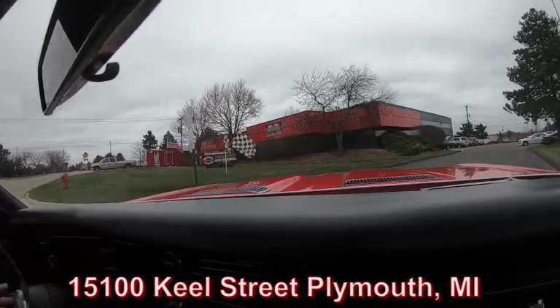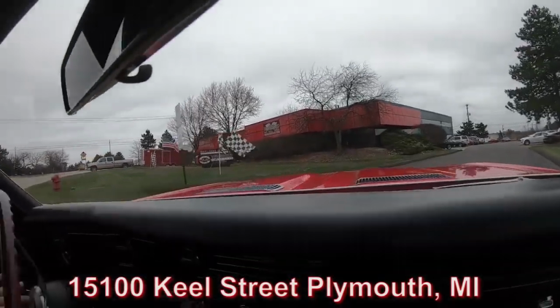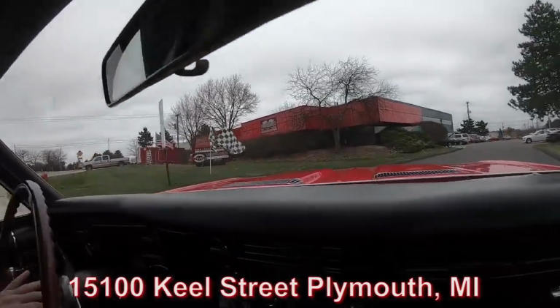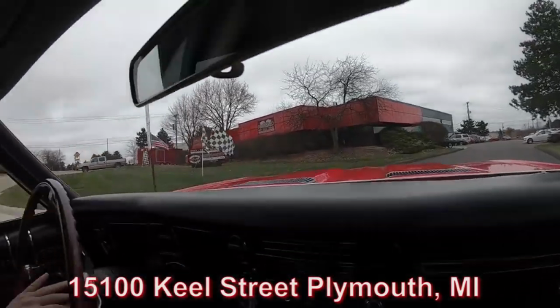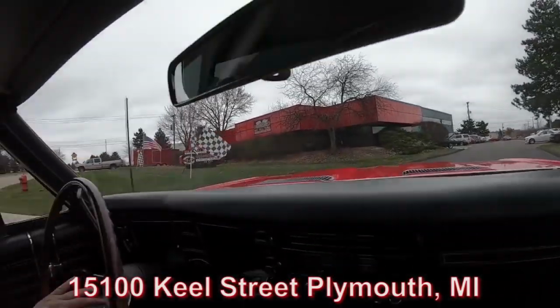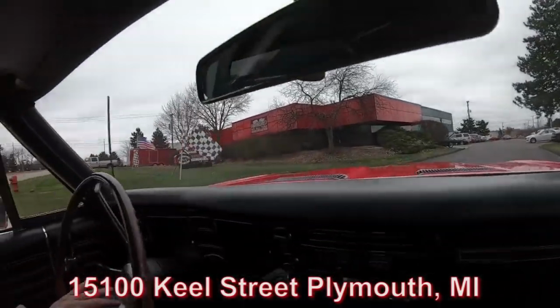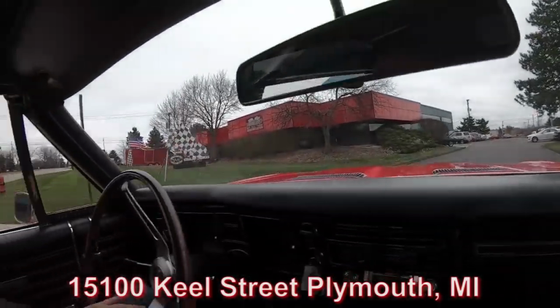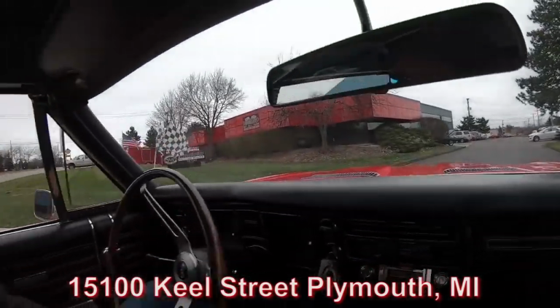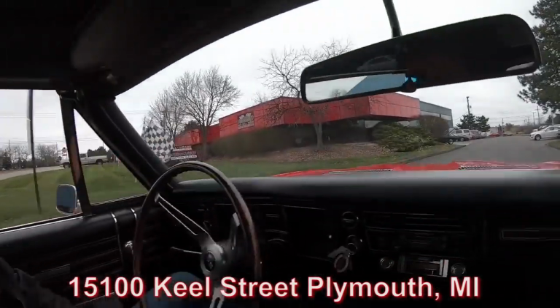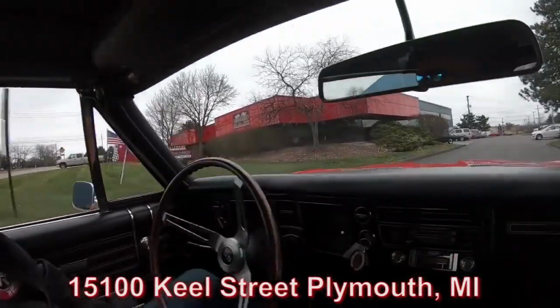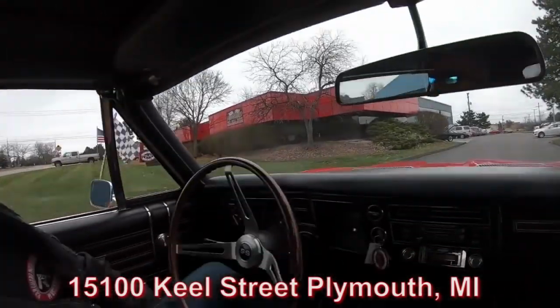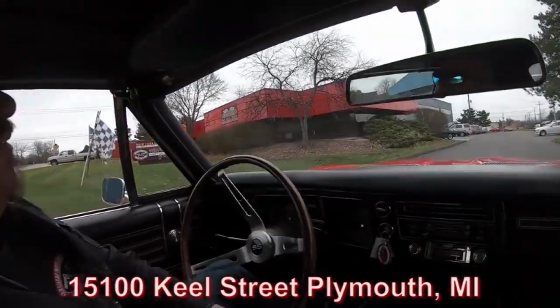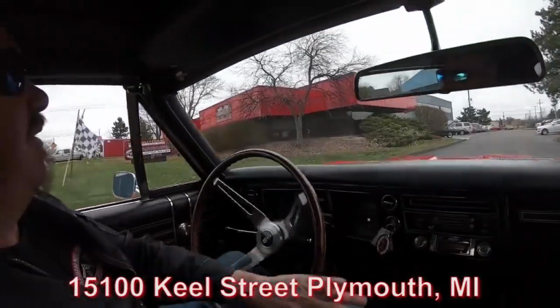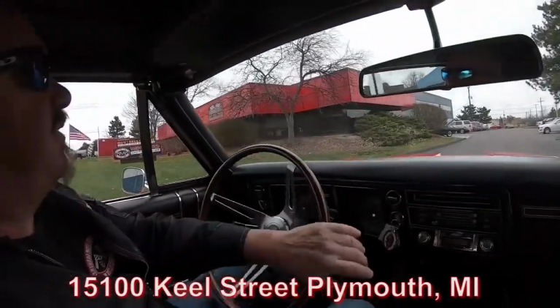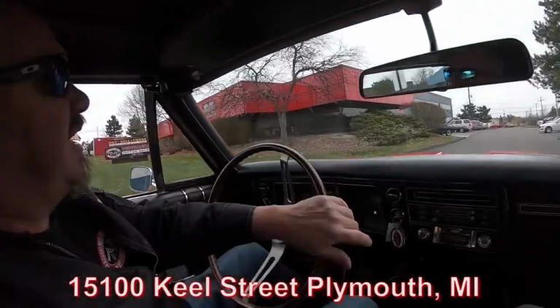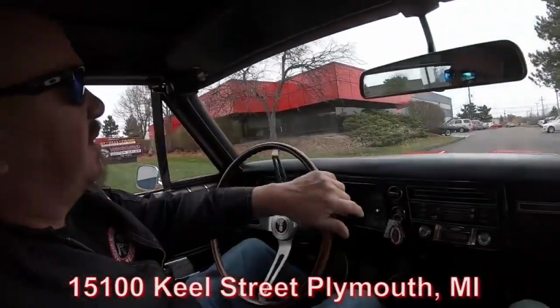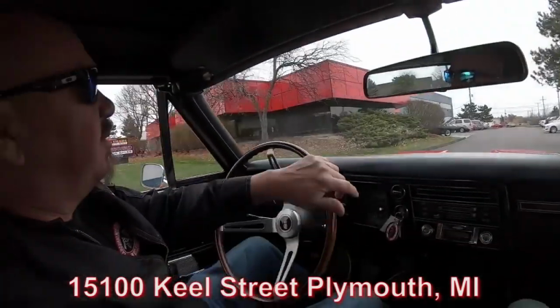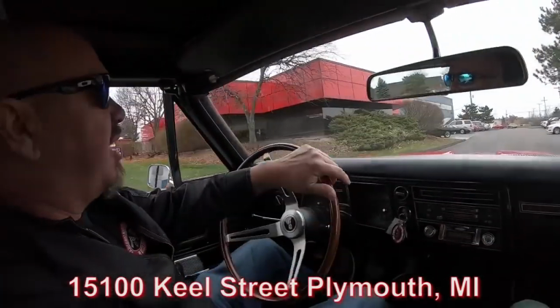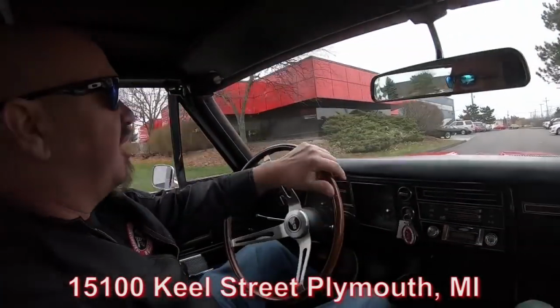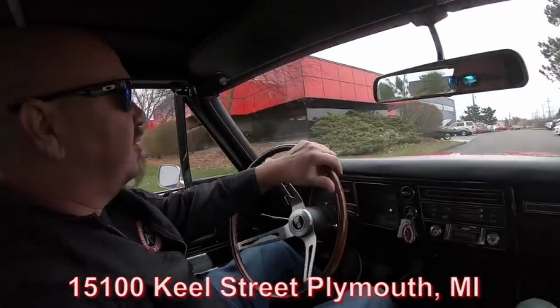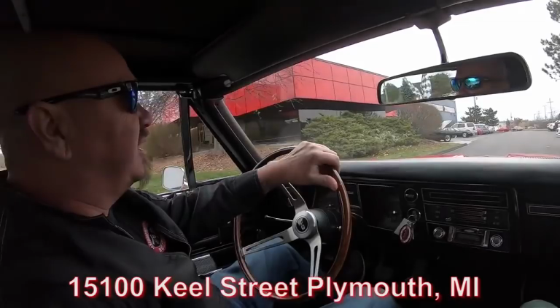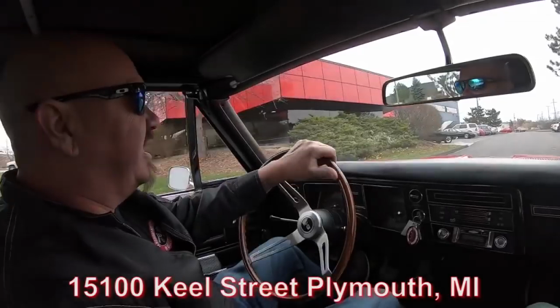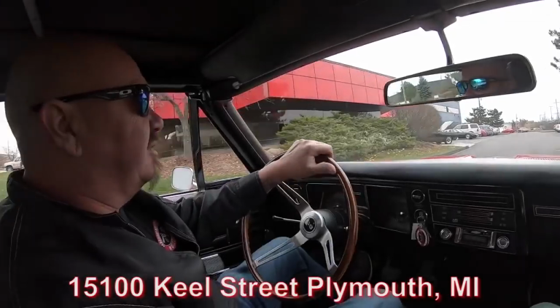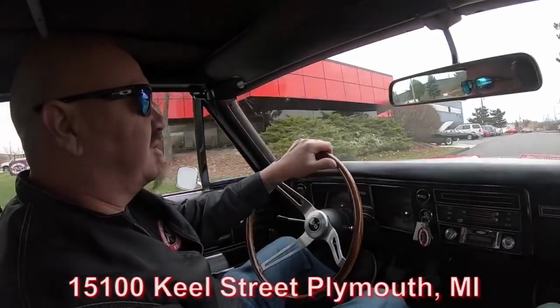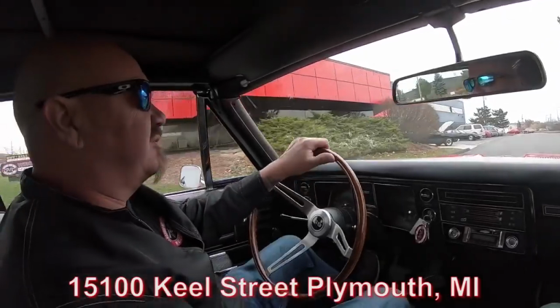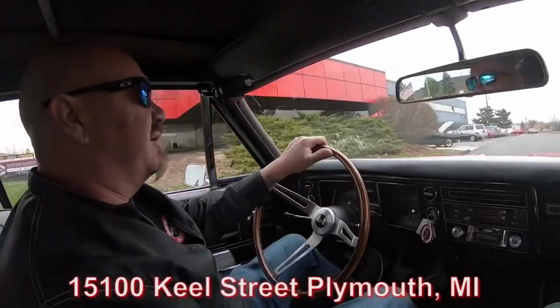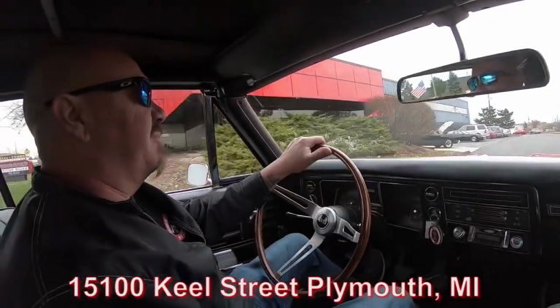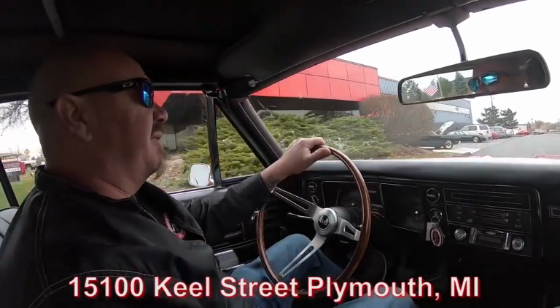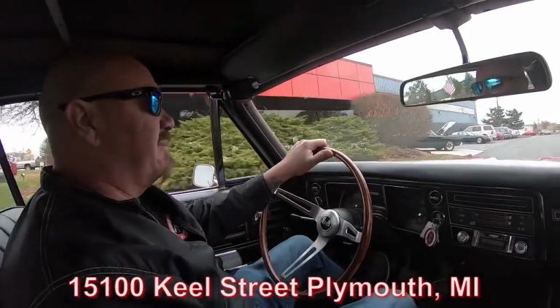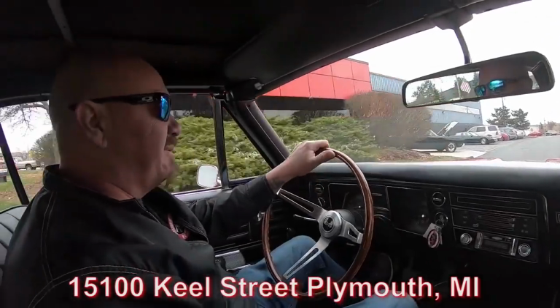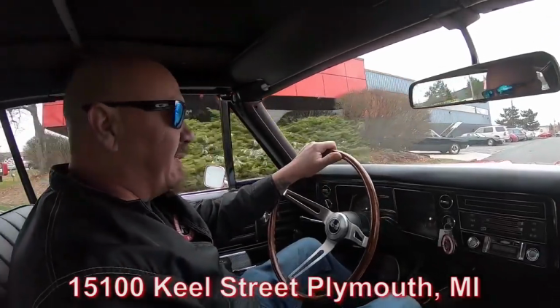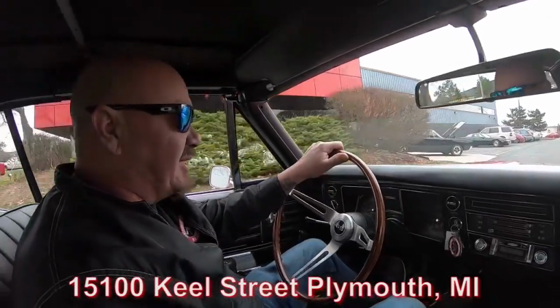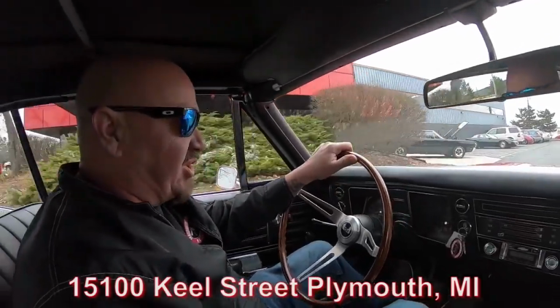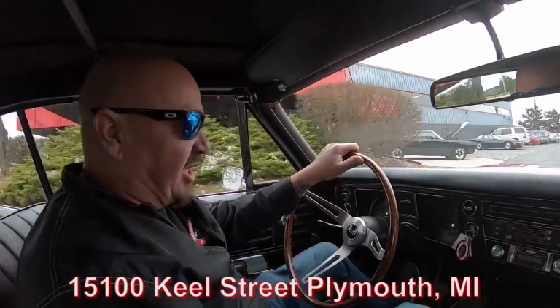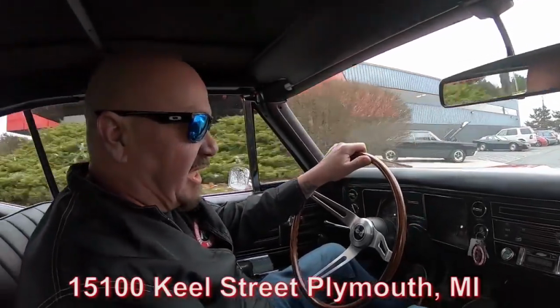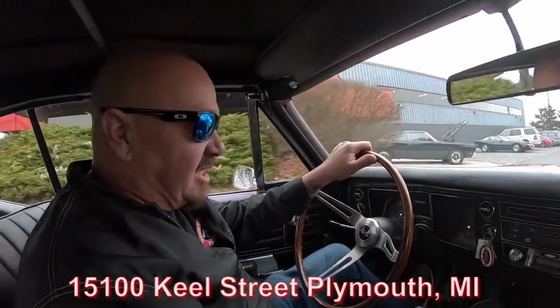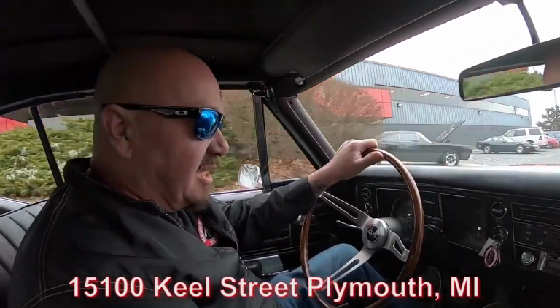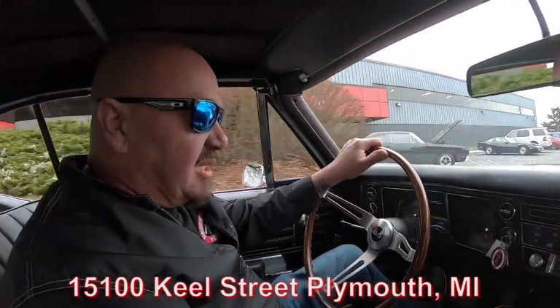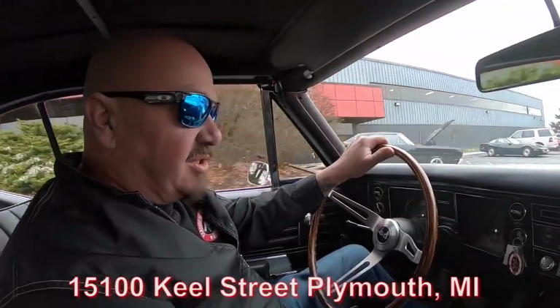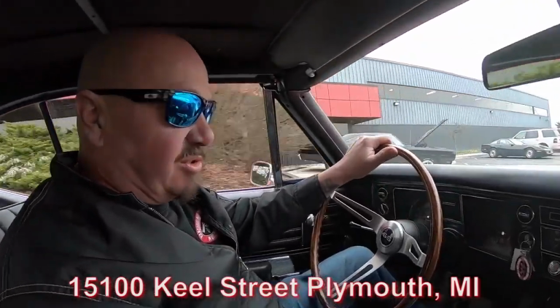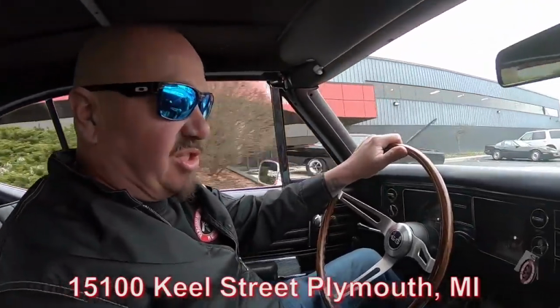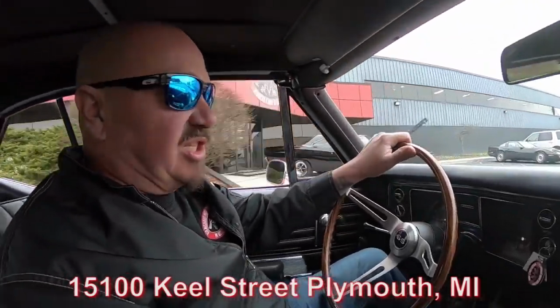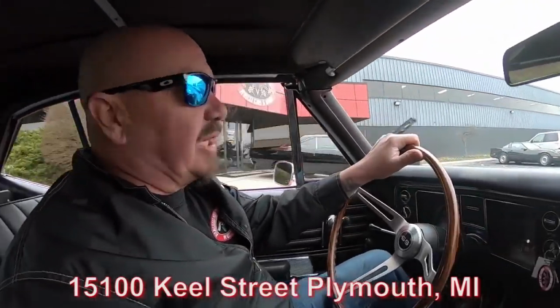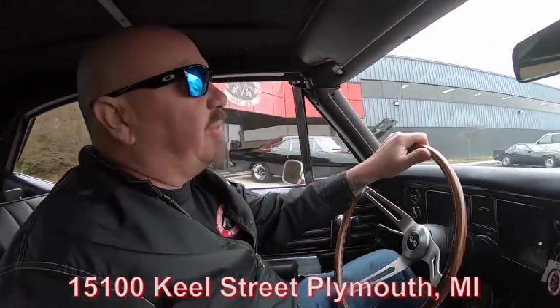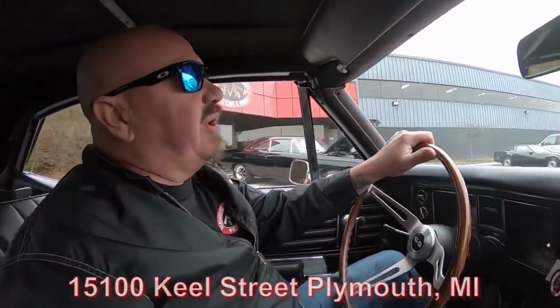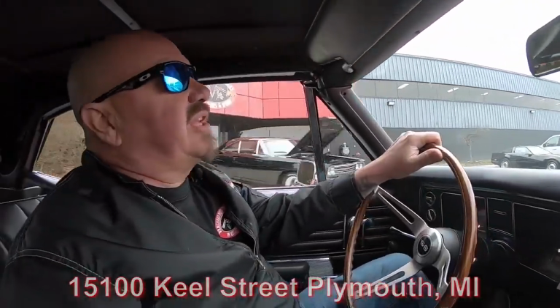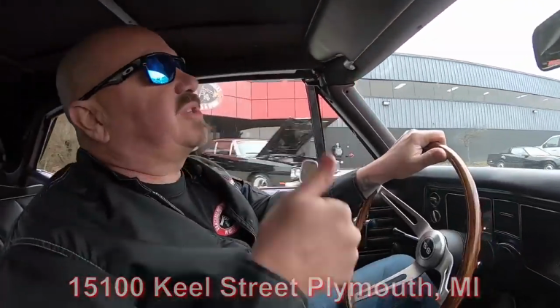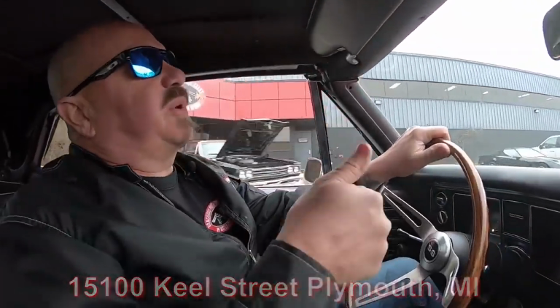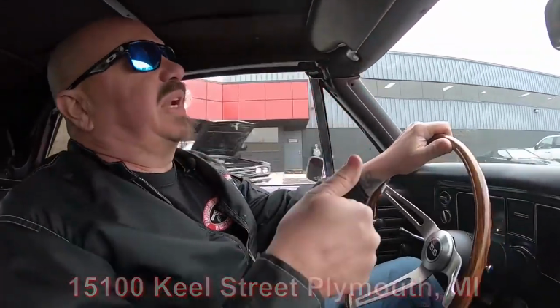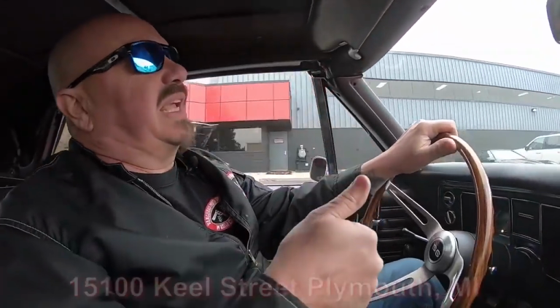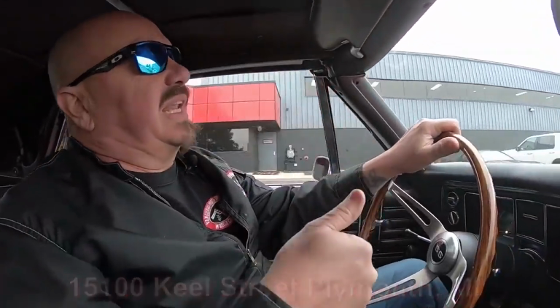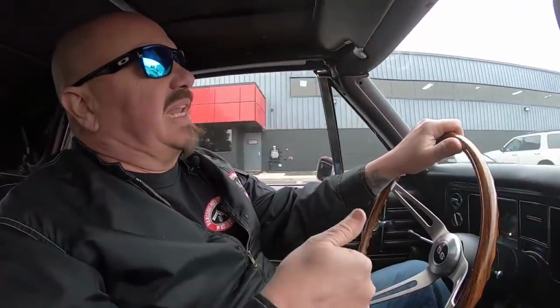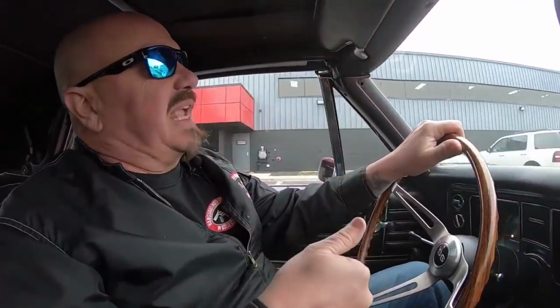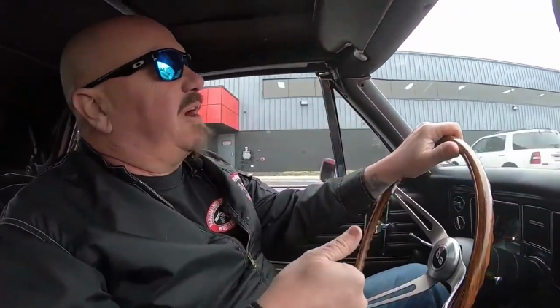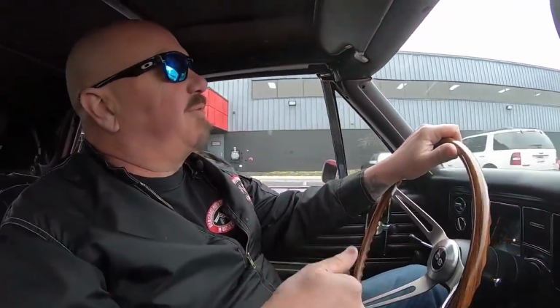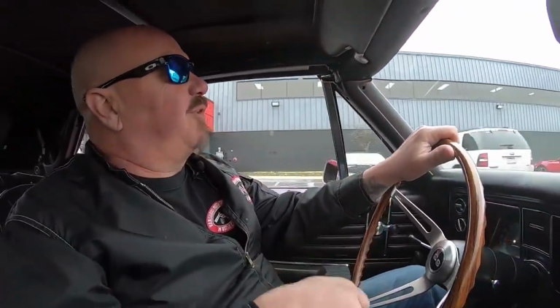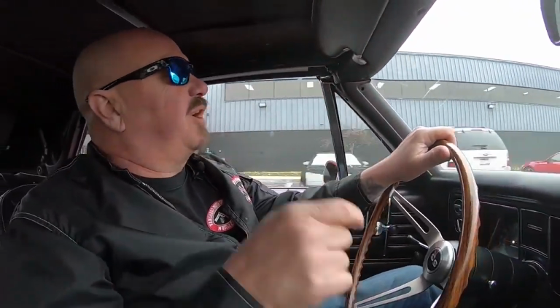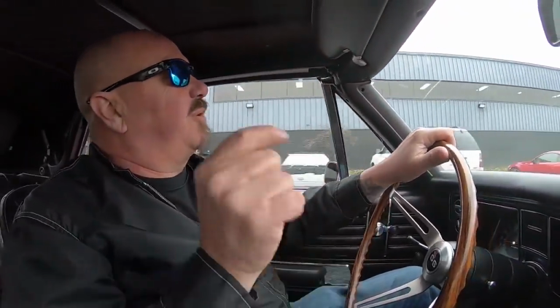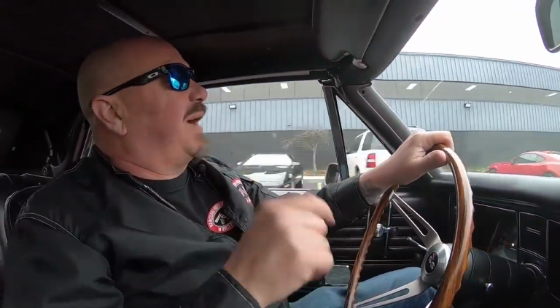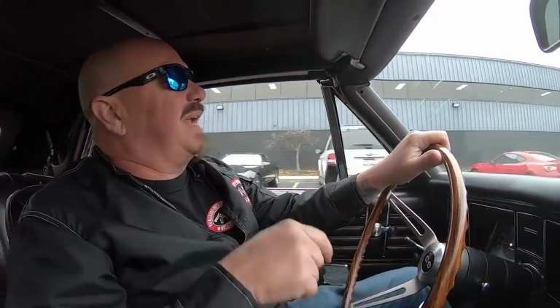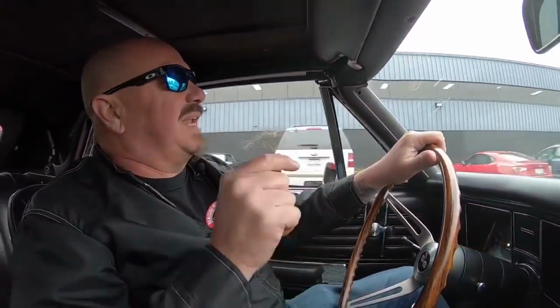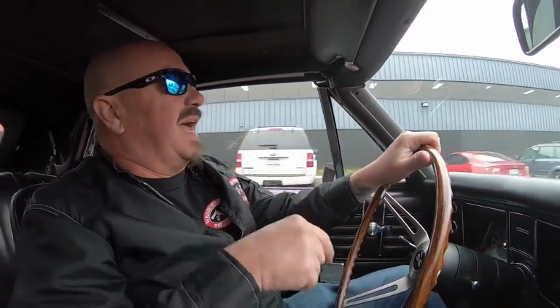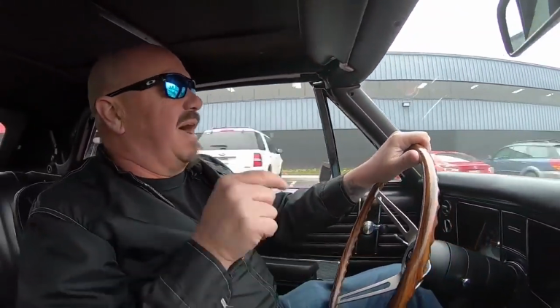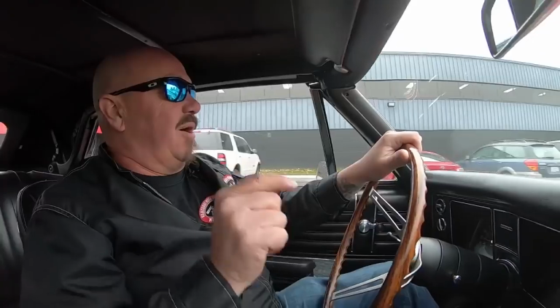Here's our building — we're at 15100 Keel Street in Plymouth, Michigan. So stick with us, we're going to get it in the air for you right now.